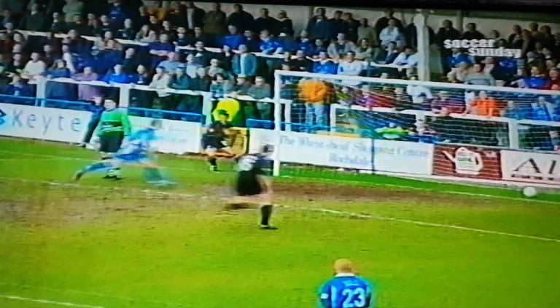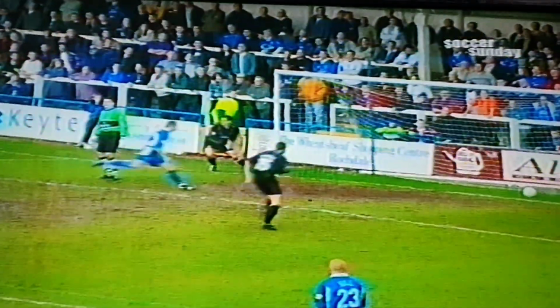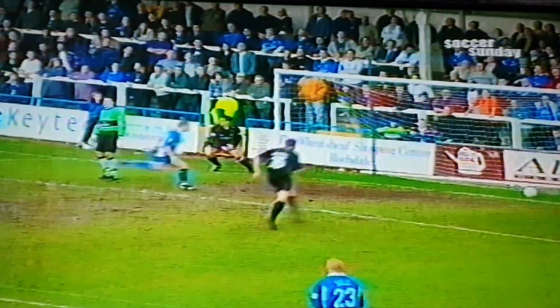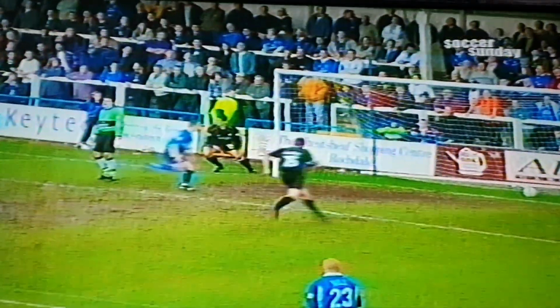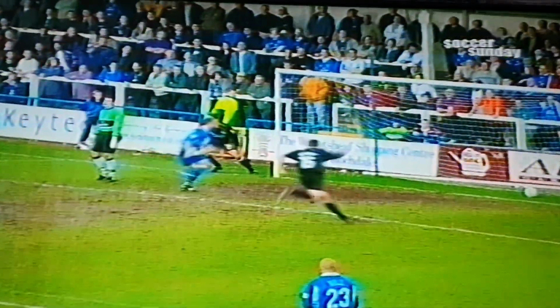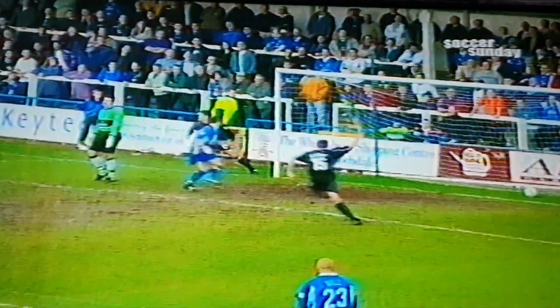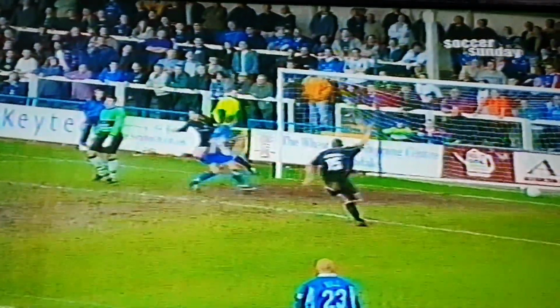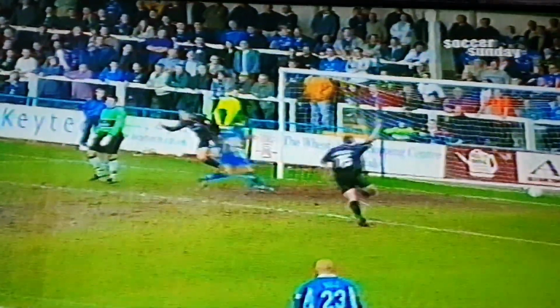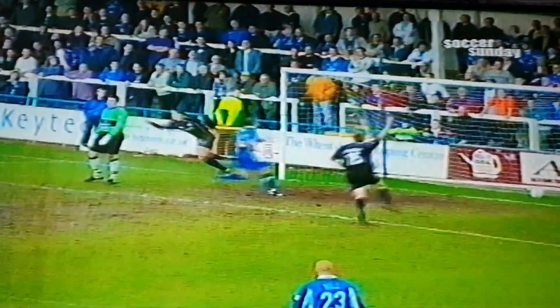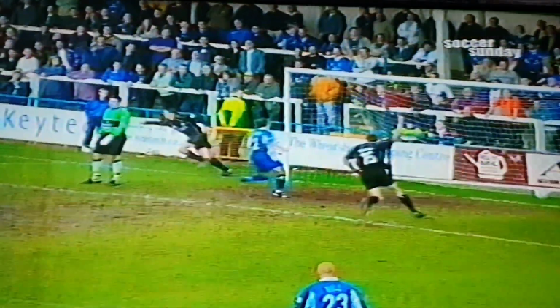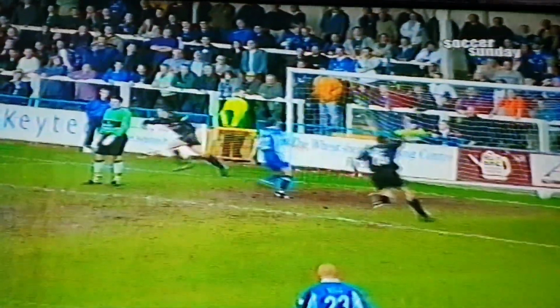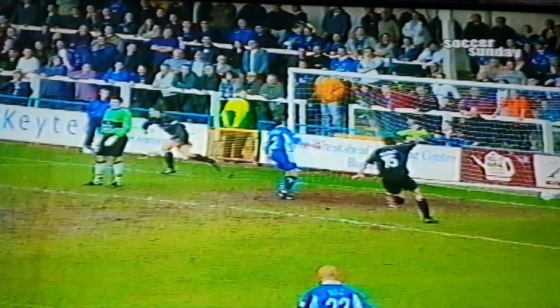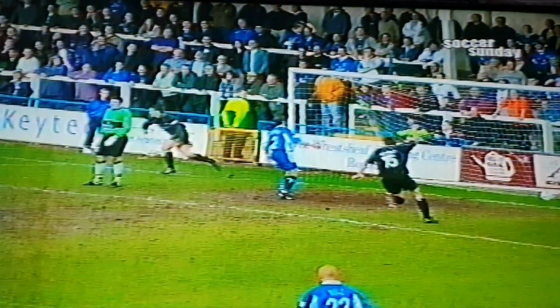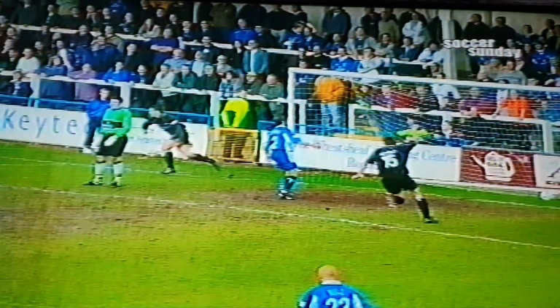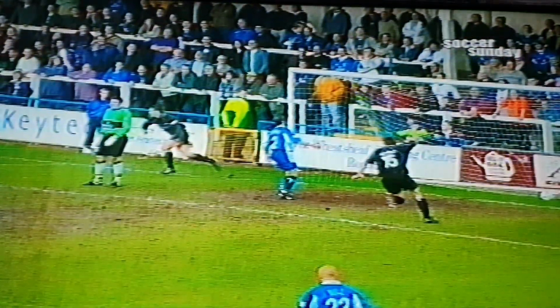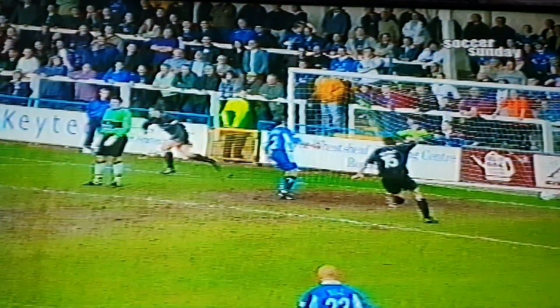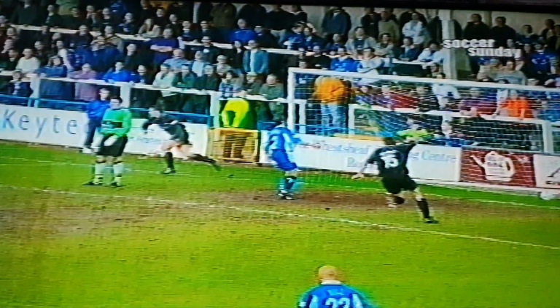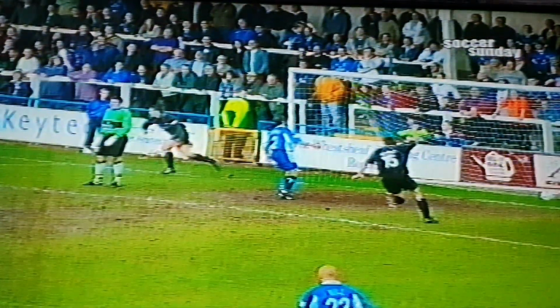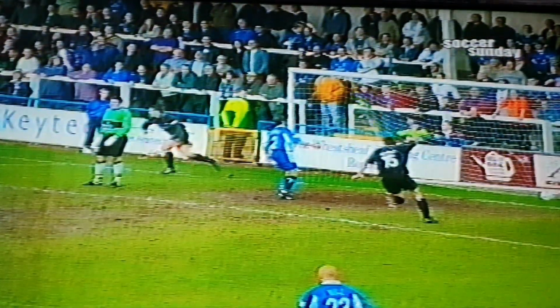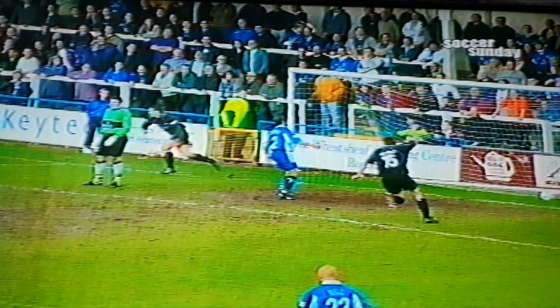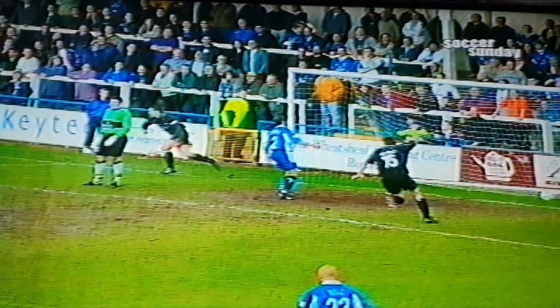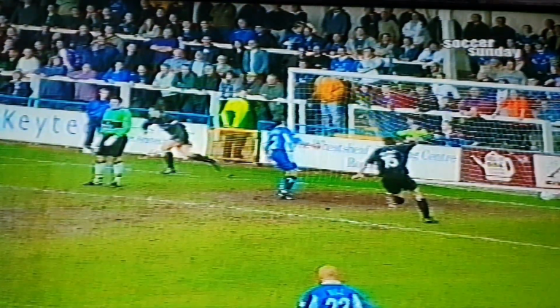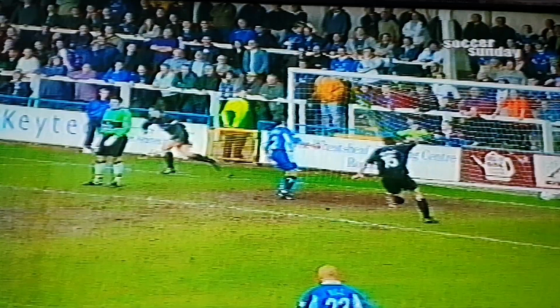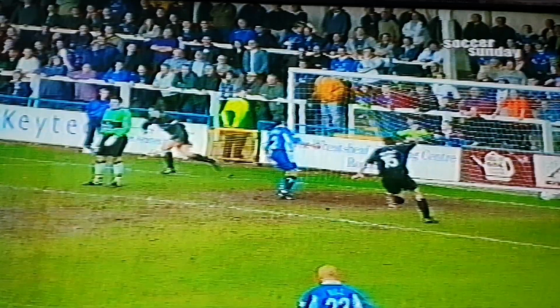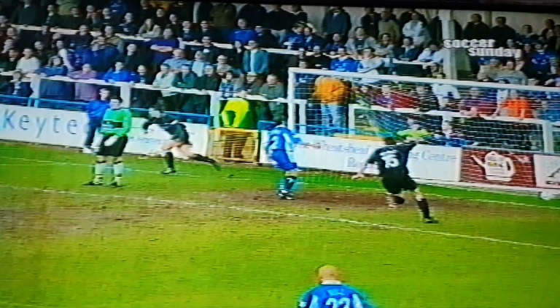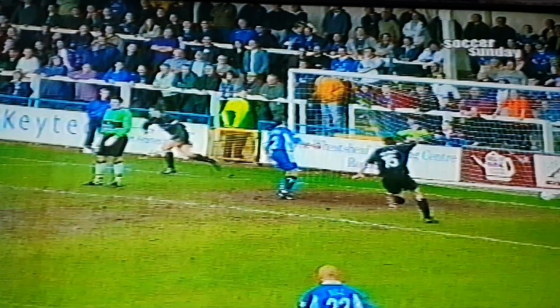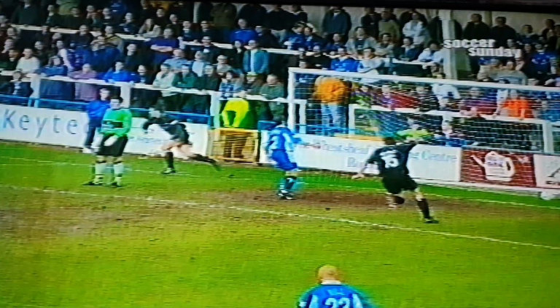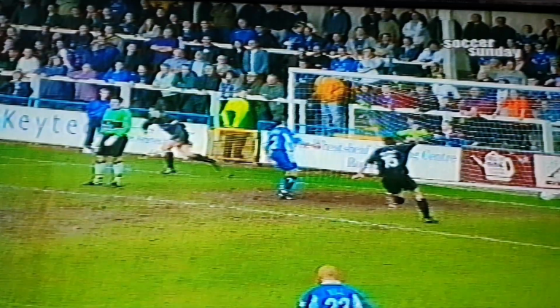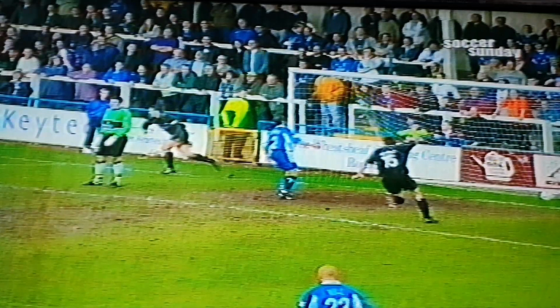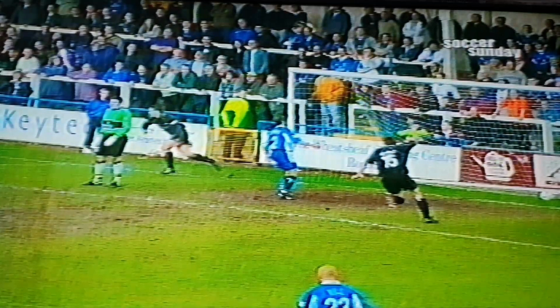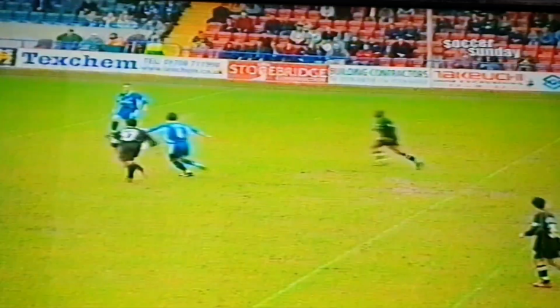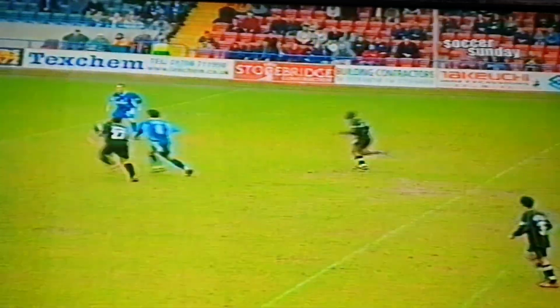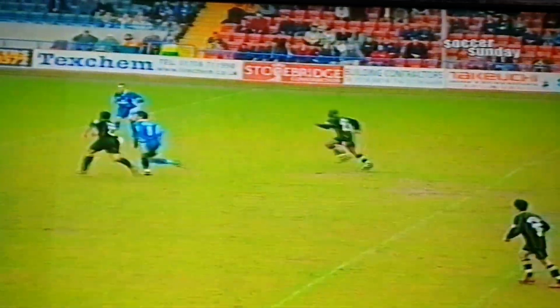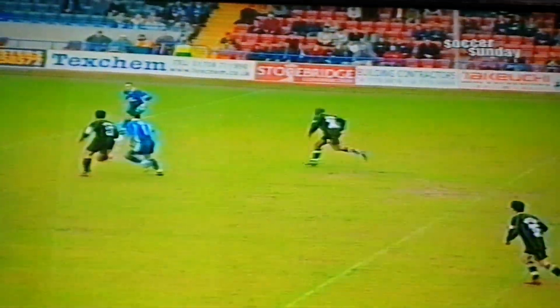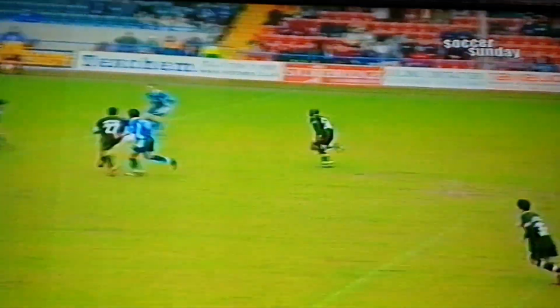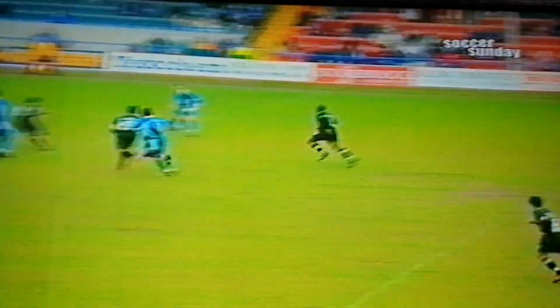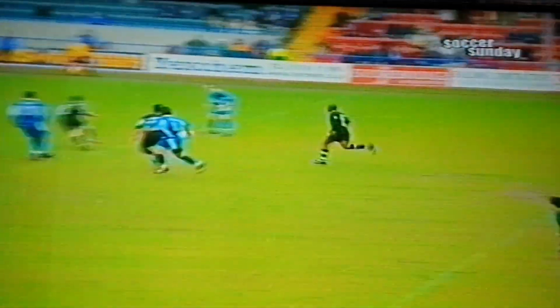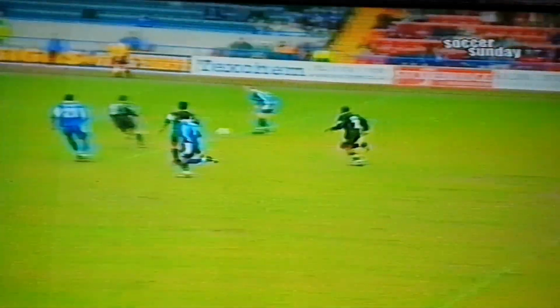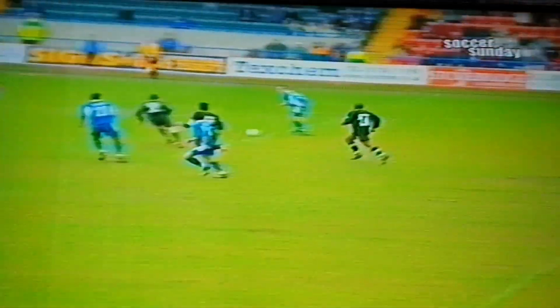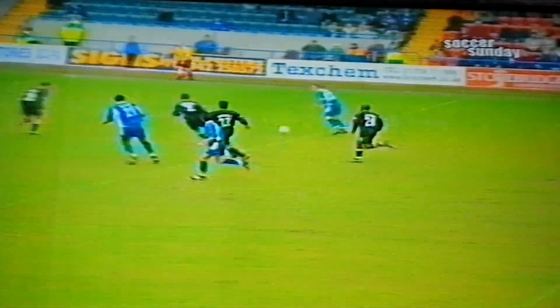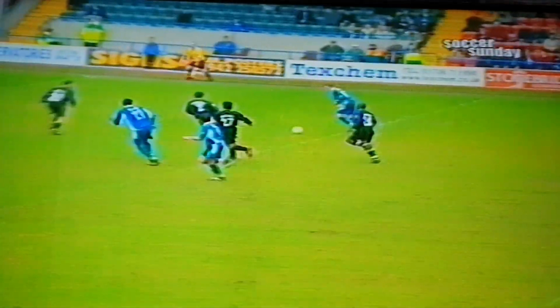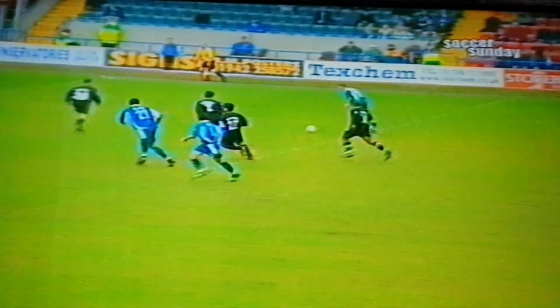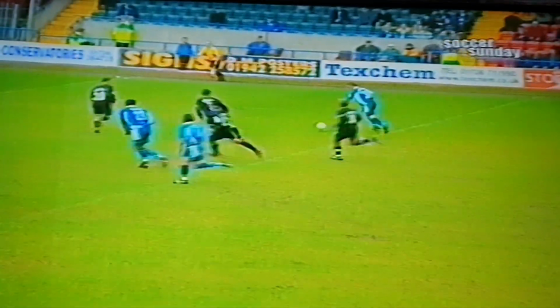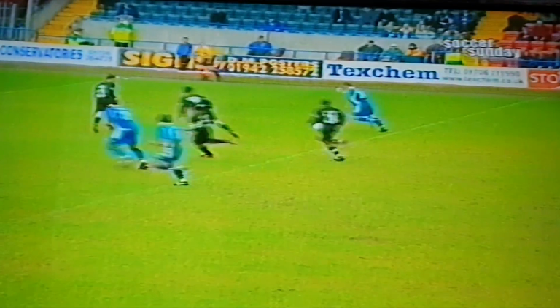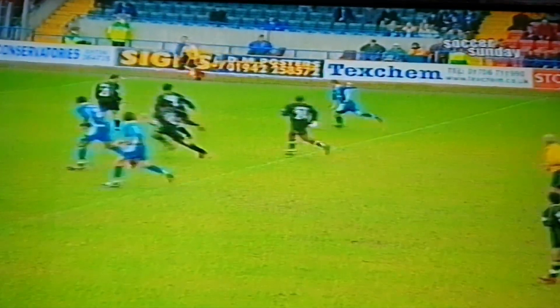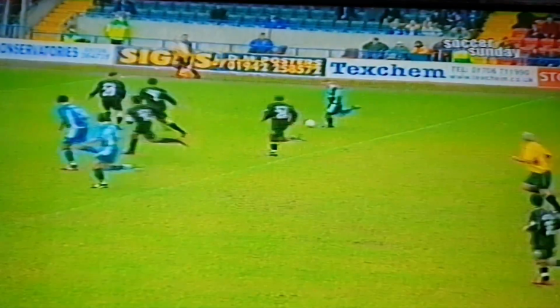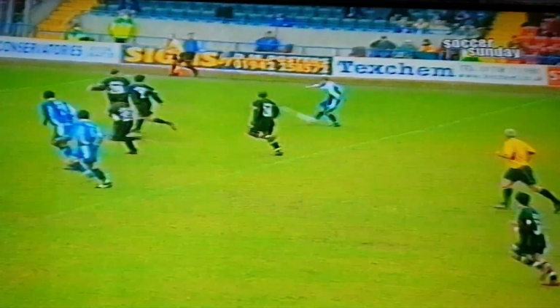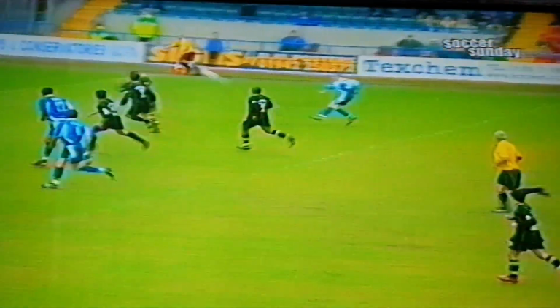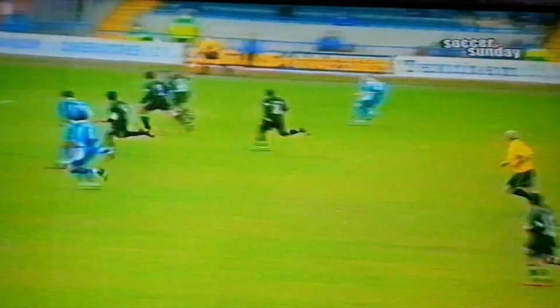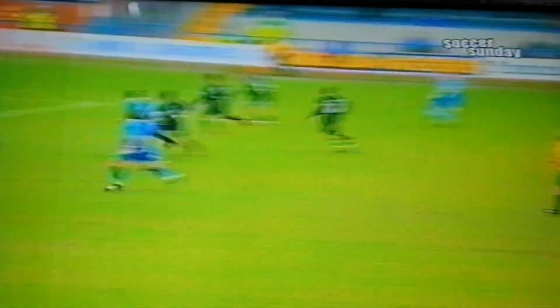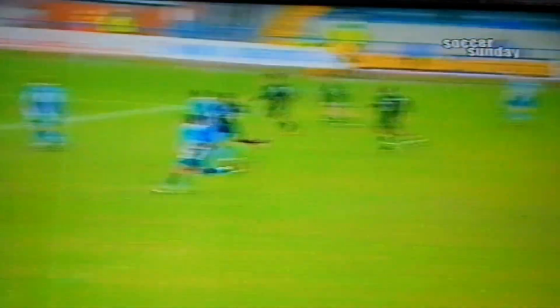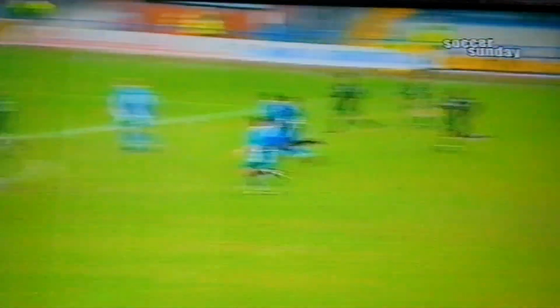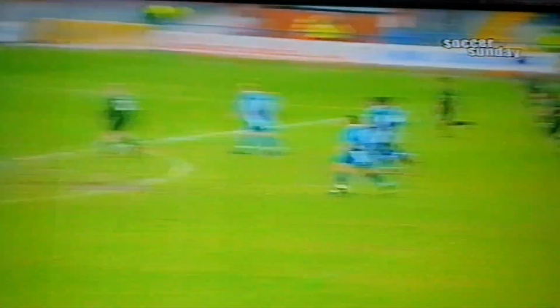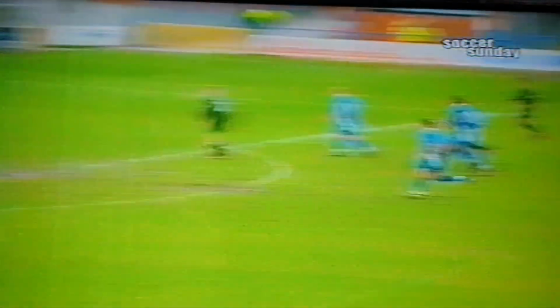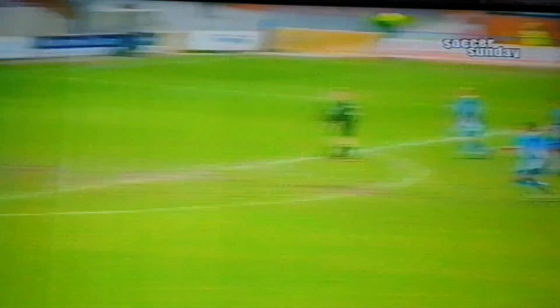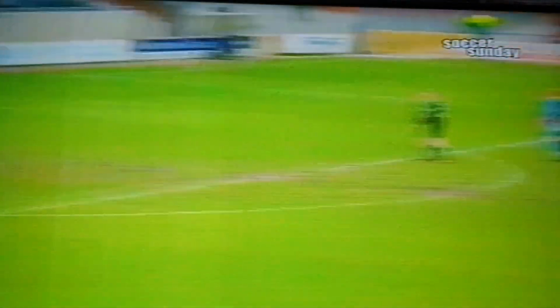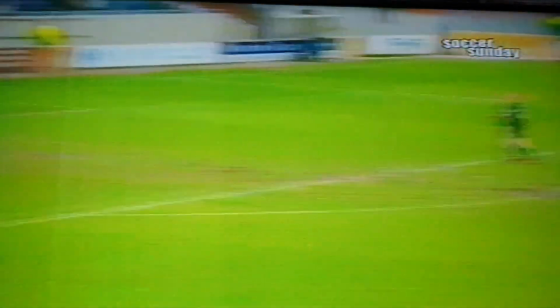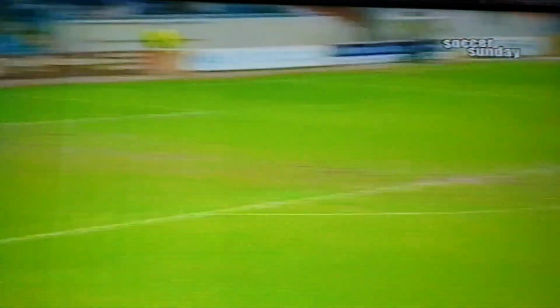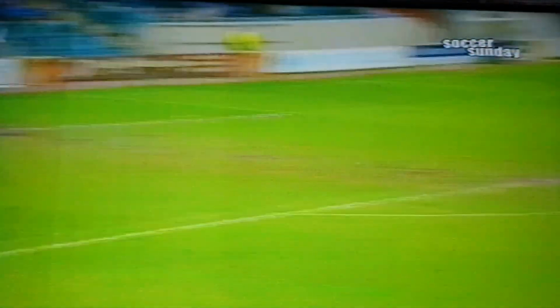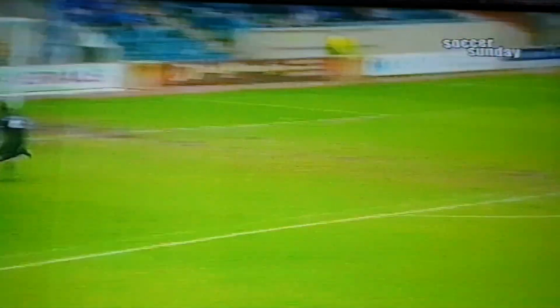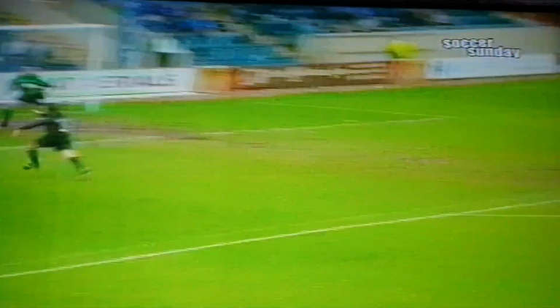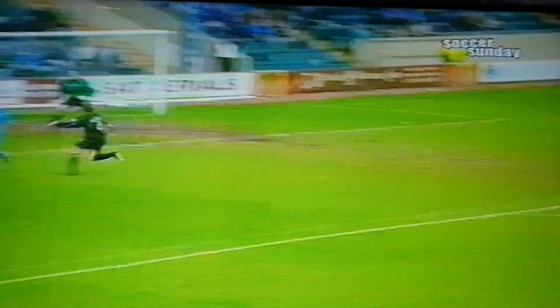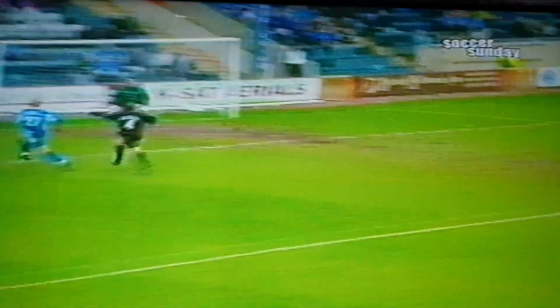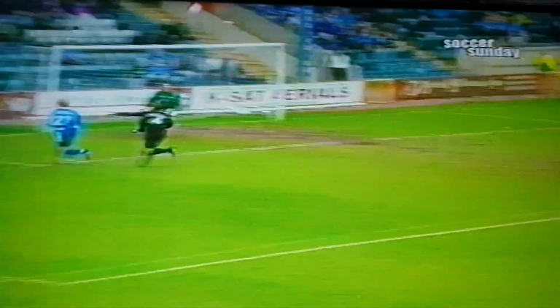Still Rochdale came forward, and a good cross-goal header from Paul Conner bounced just wide of Cutler's left-hand post.